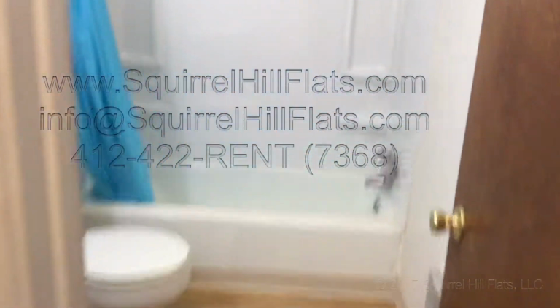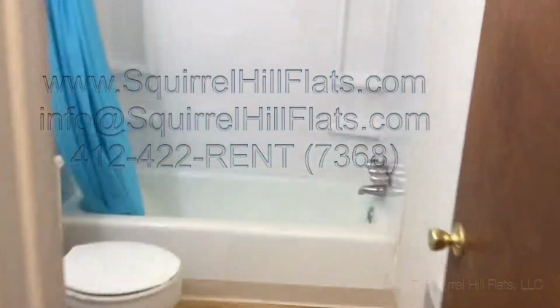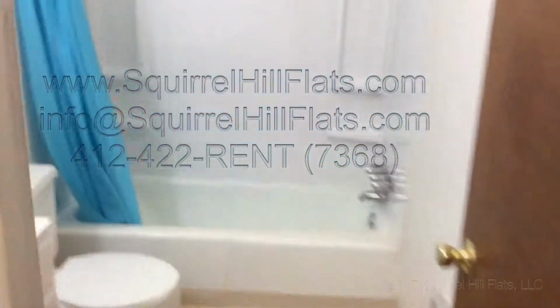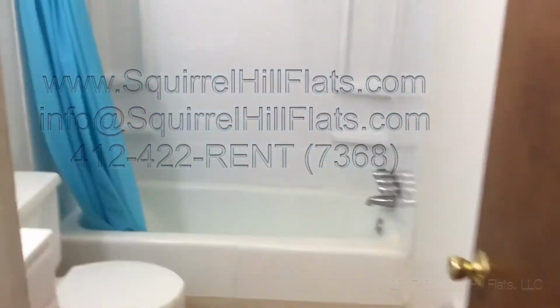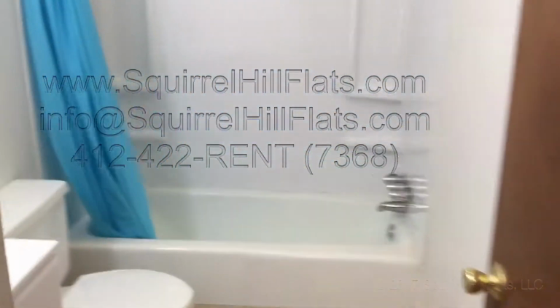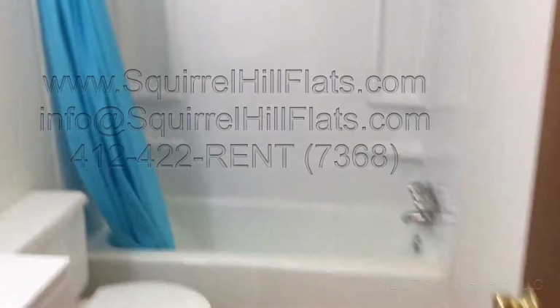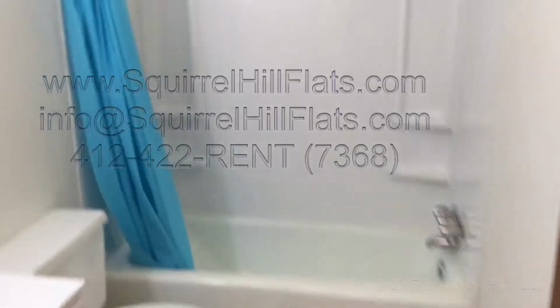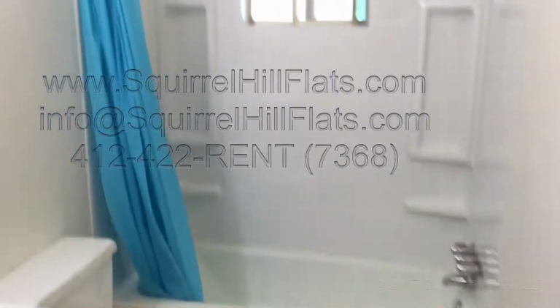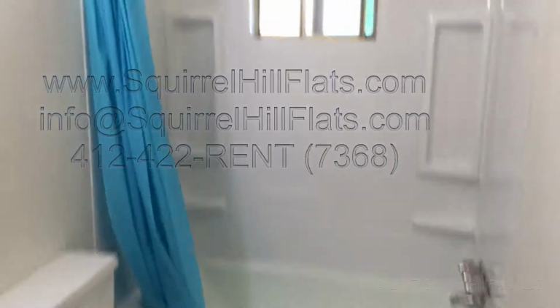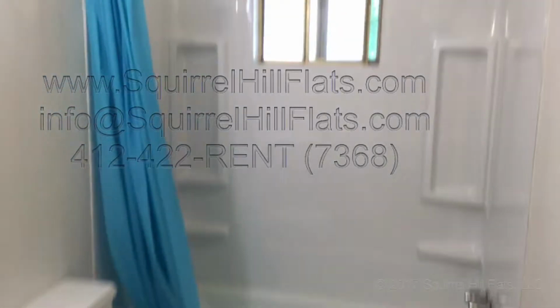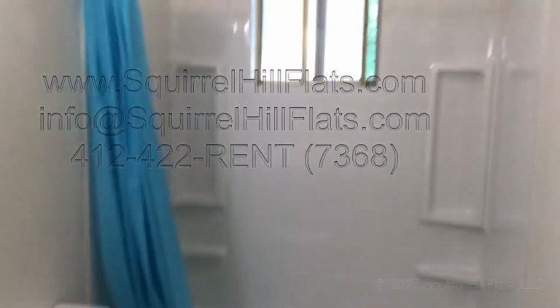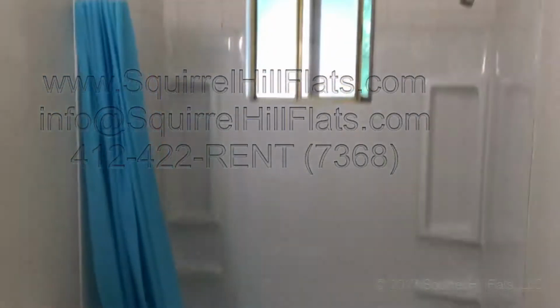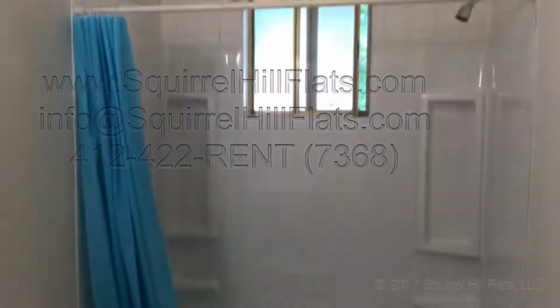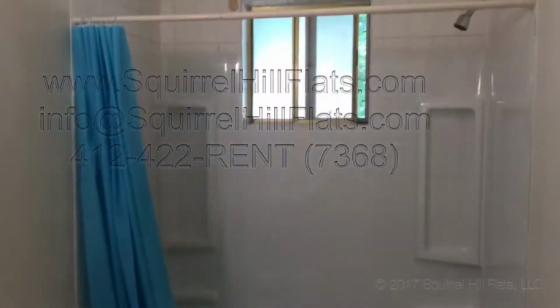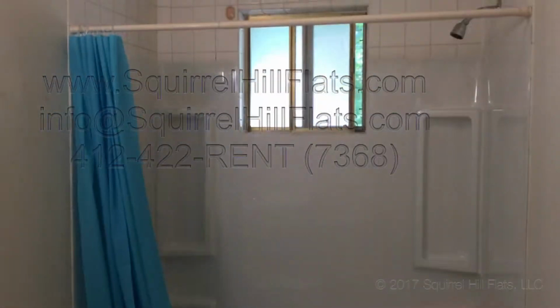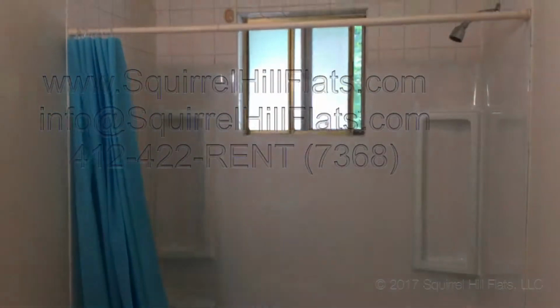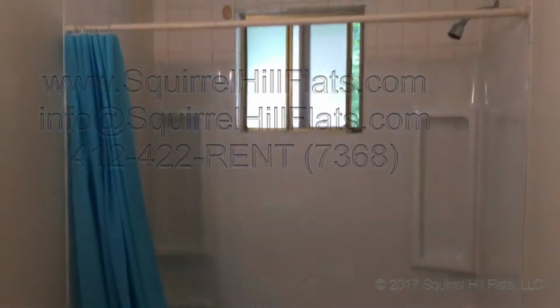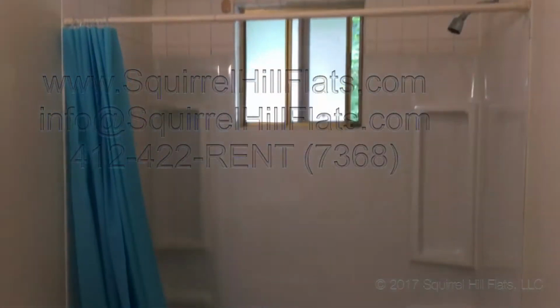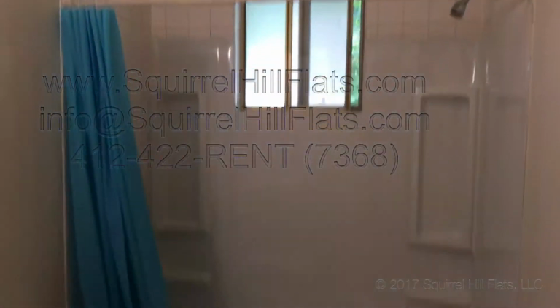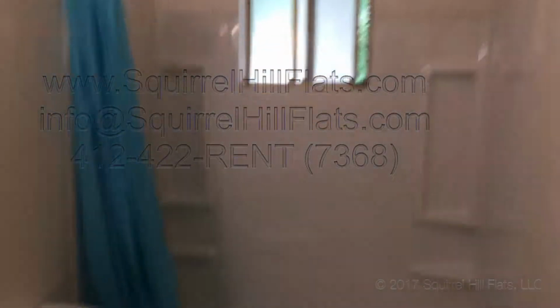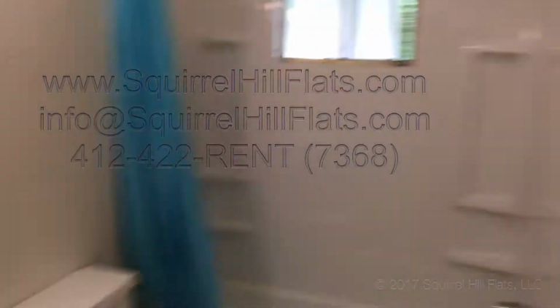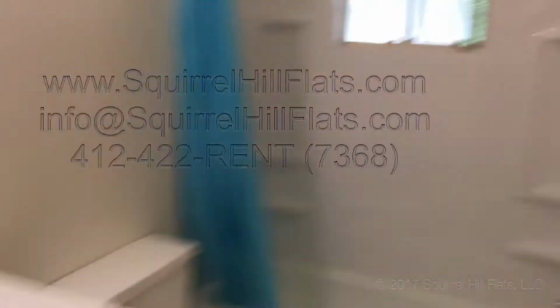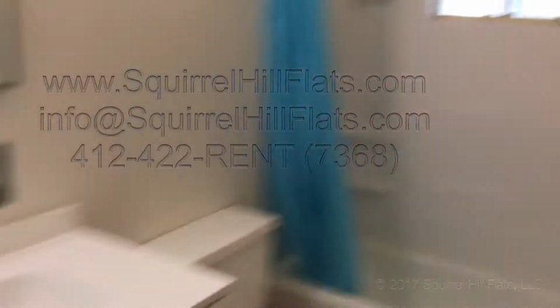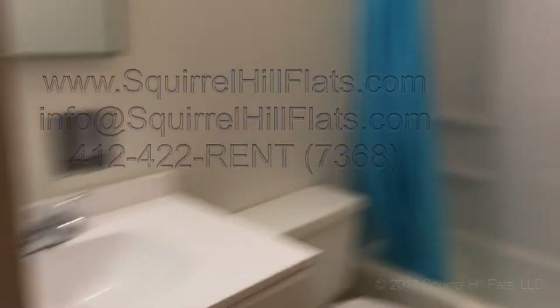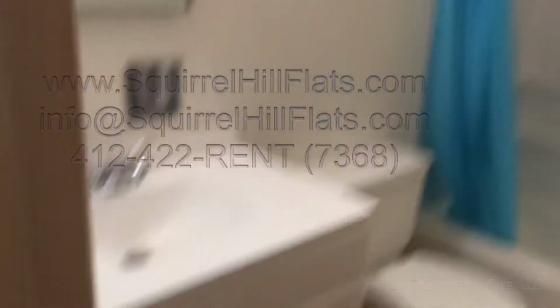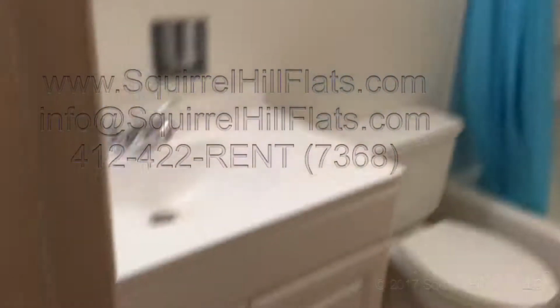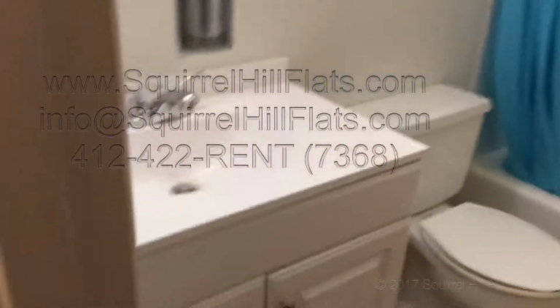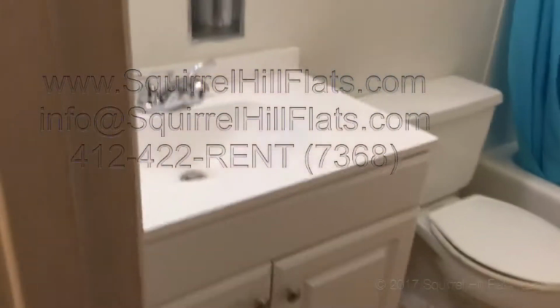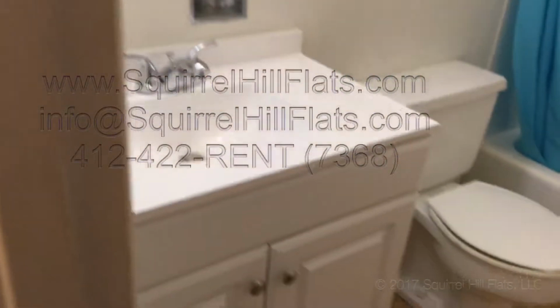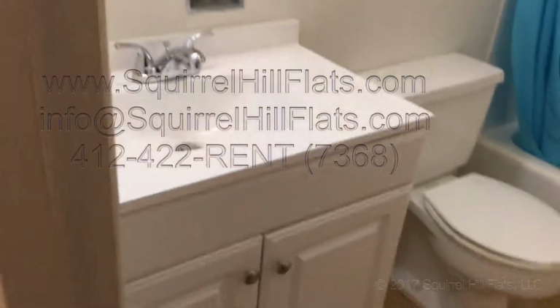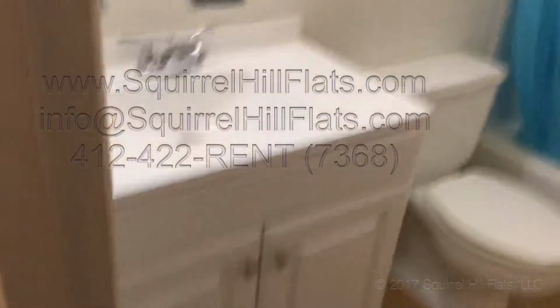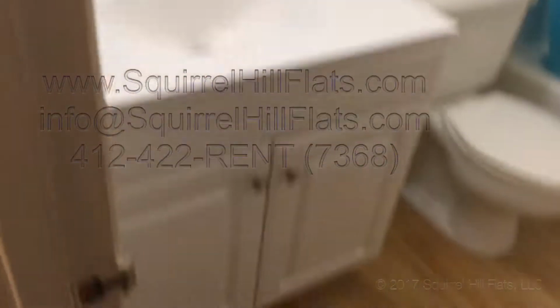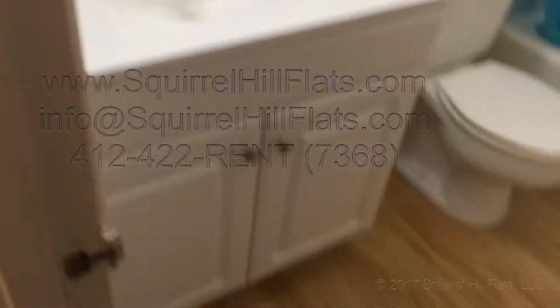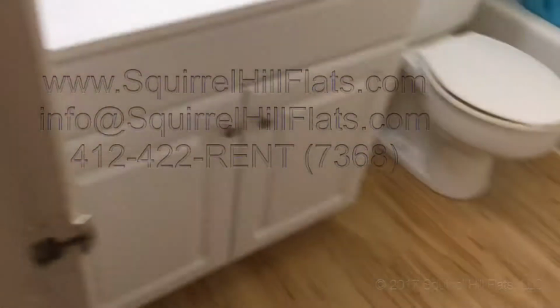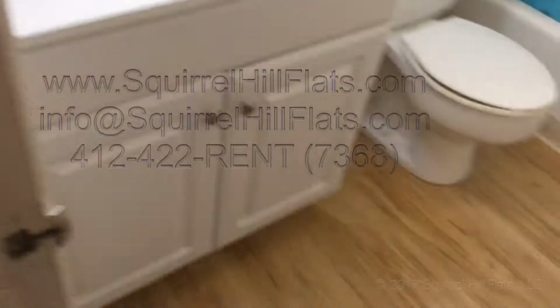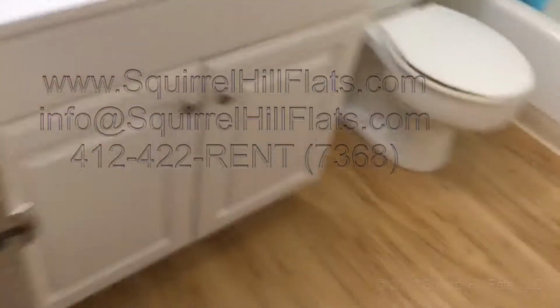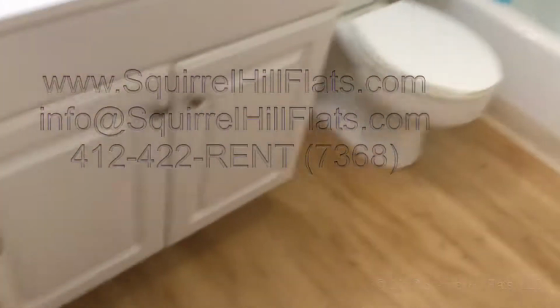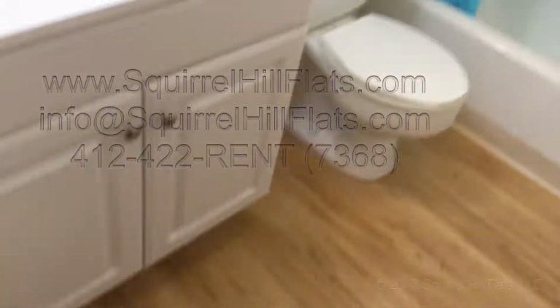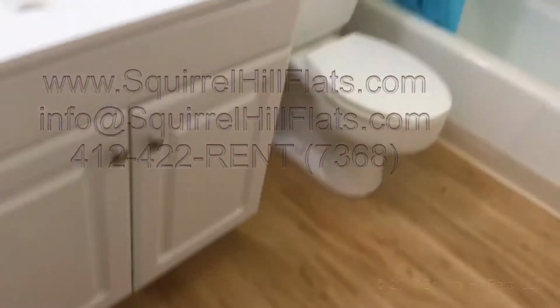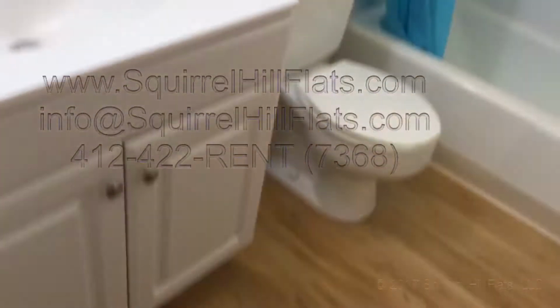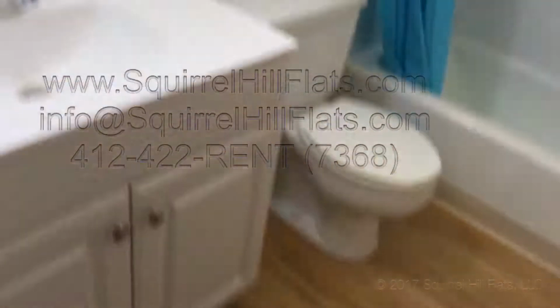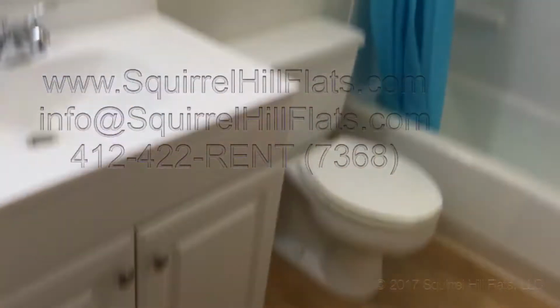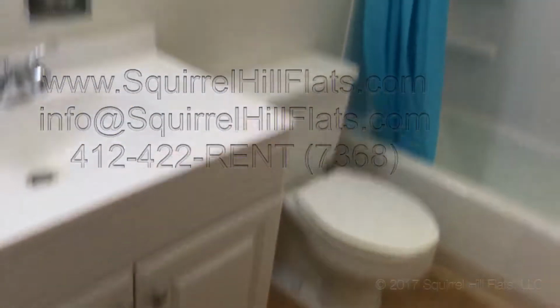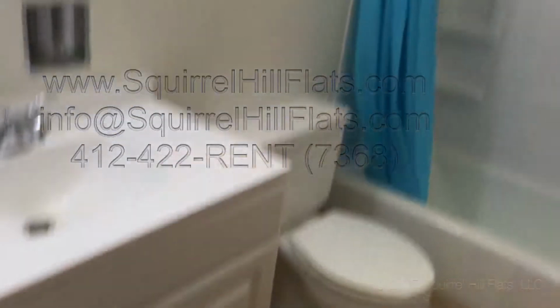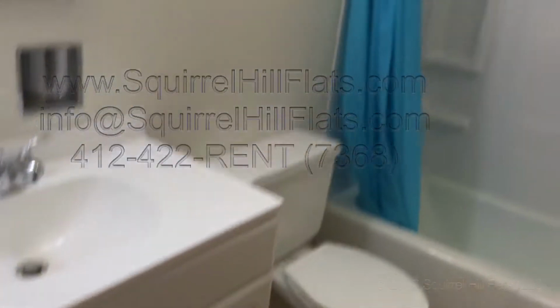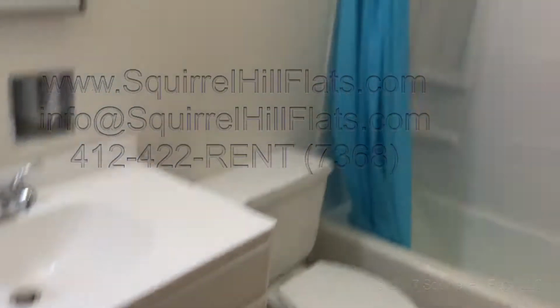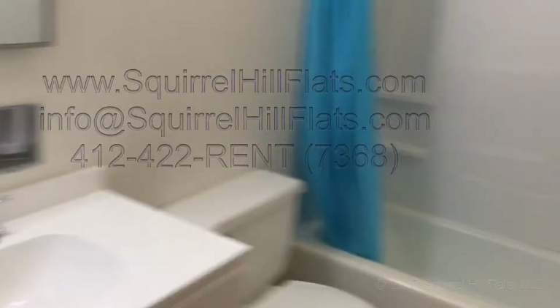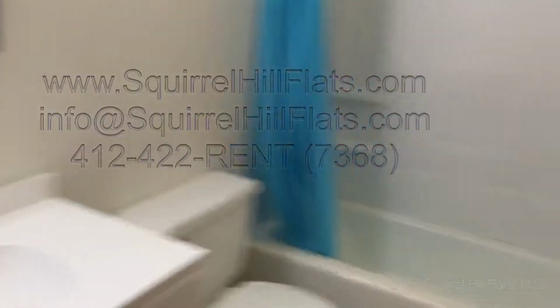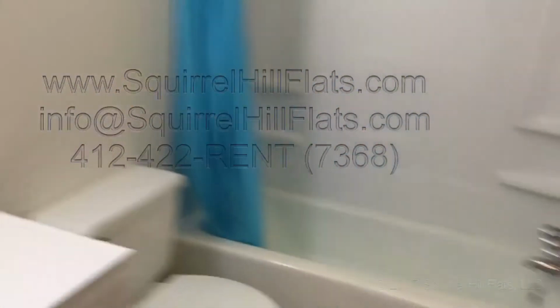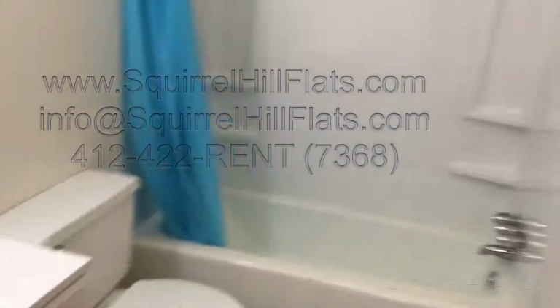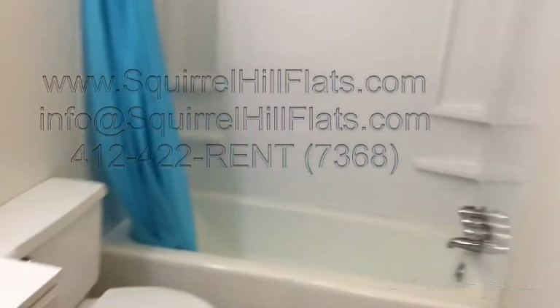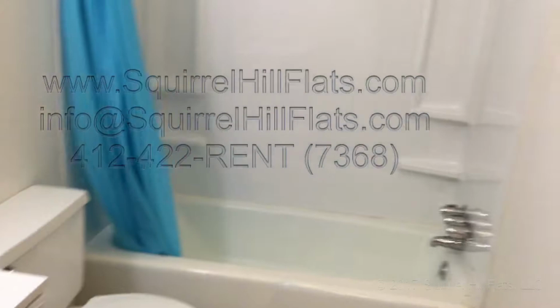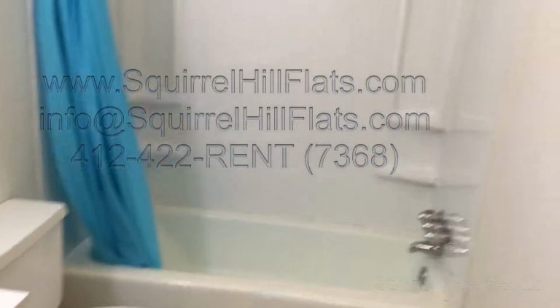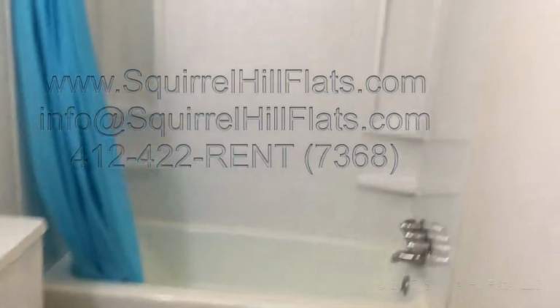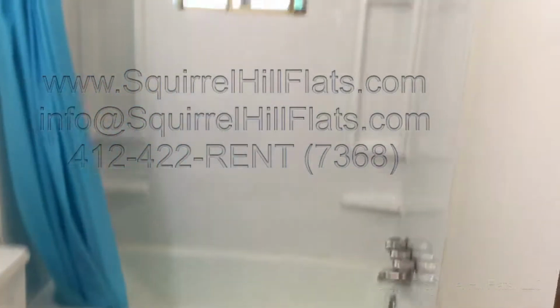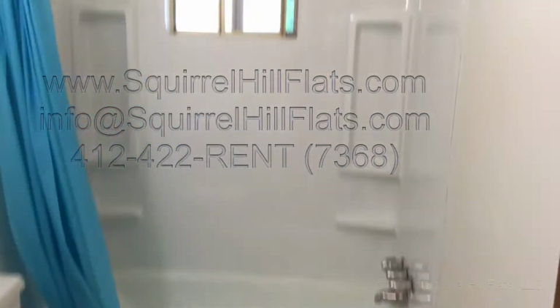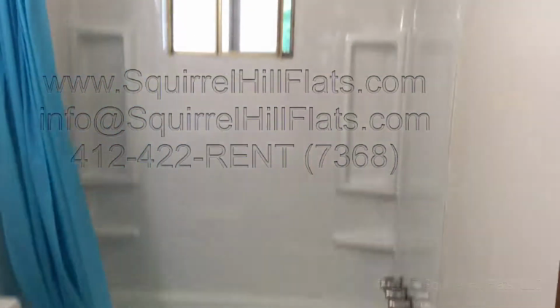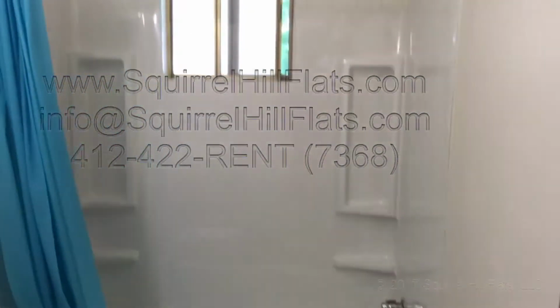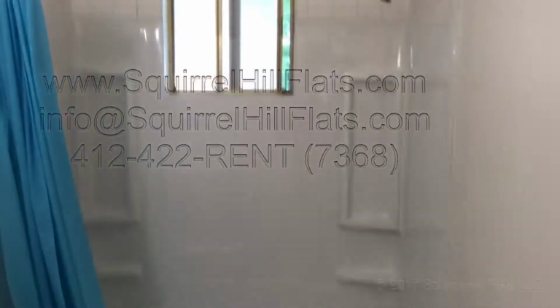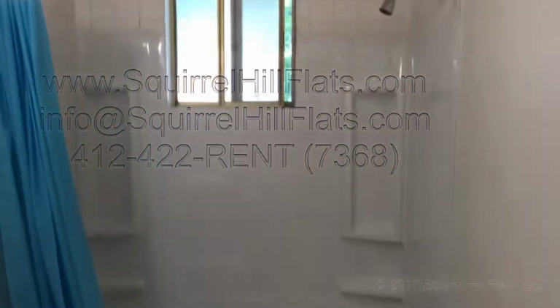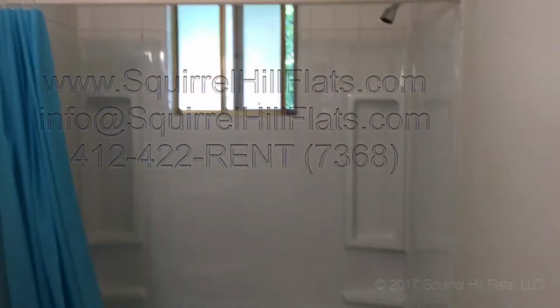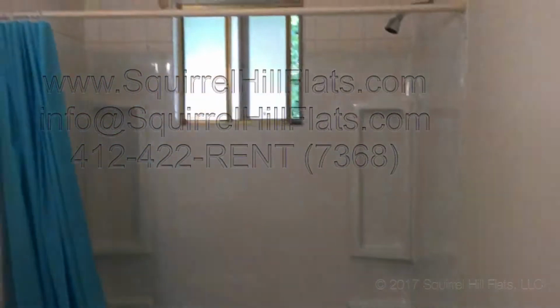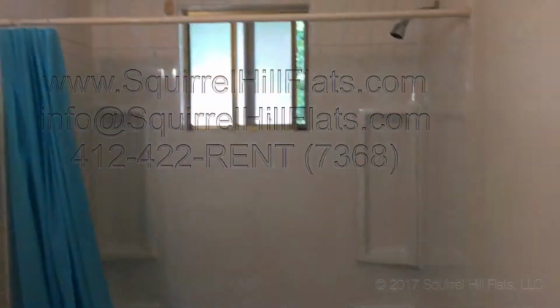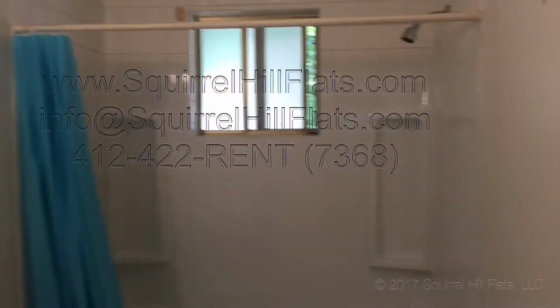Here's the new bathroom. There's a new vanity, new floors, and a new surround tub.